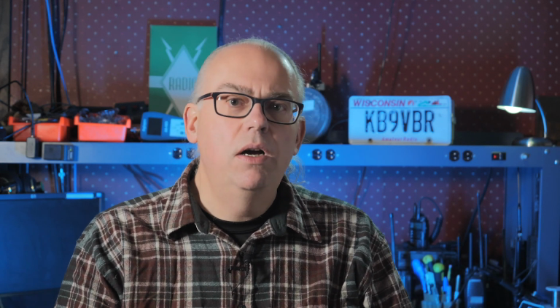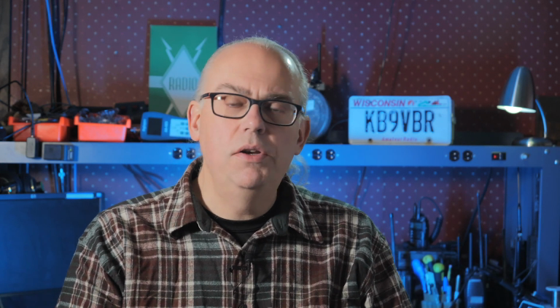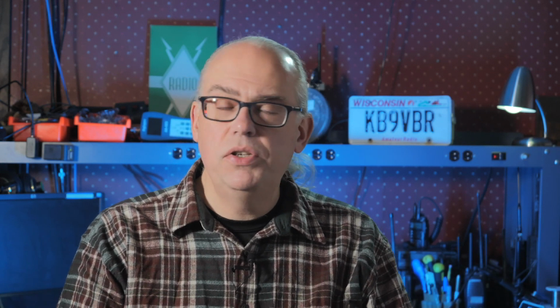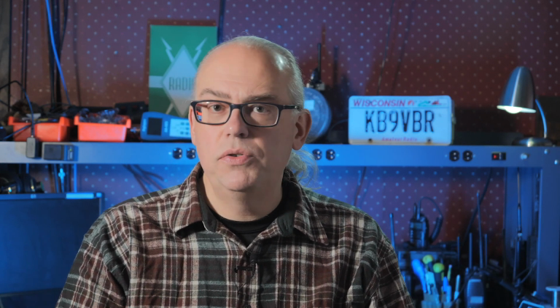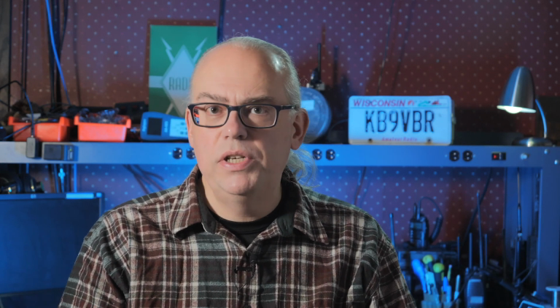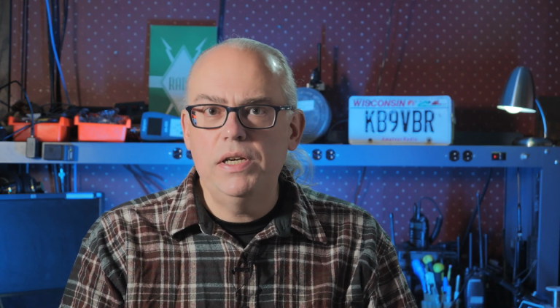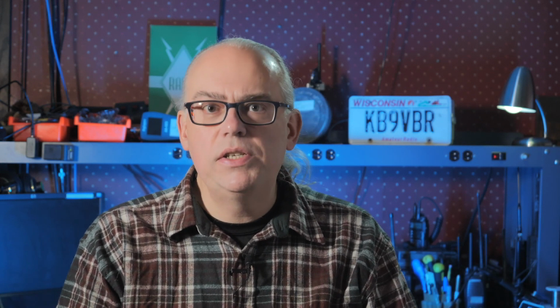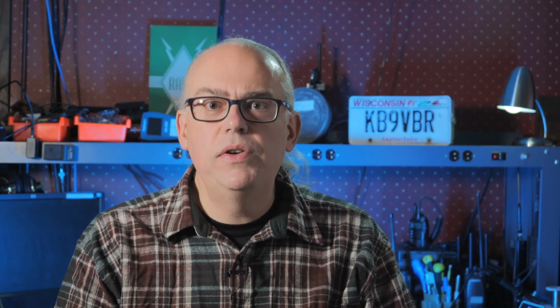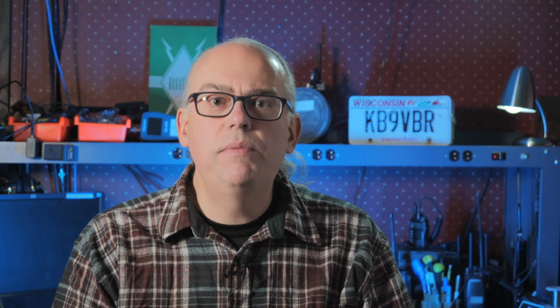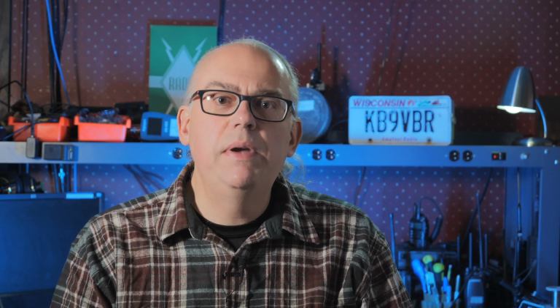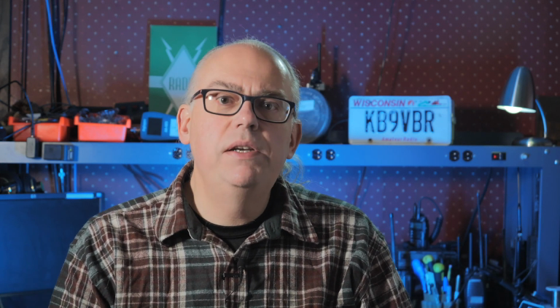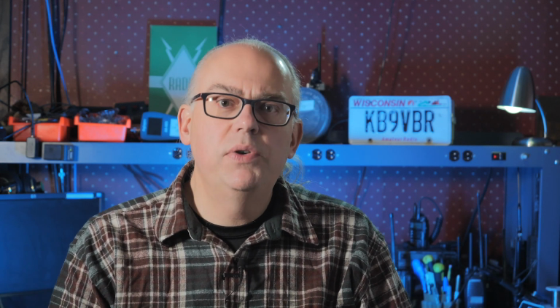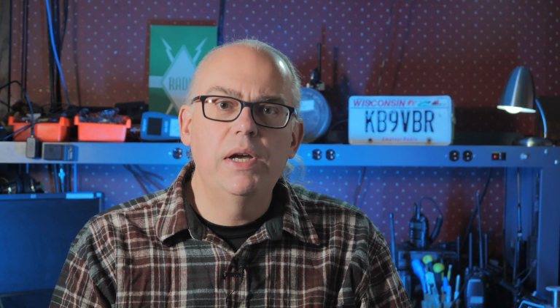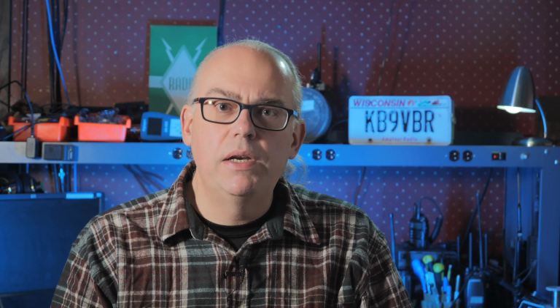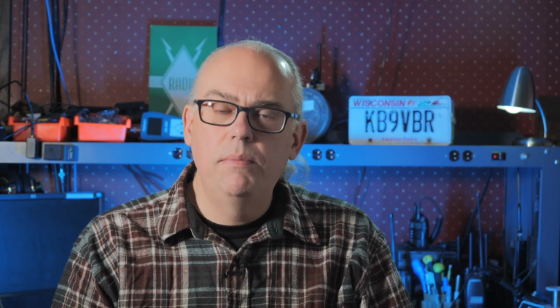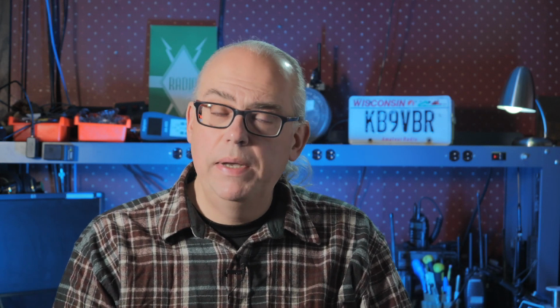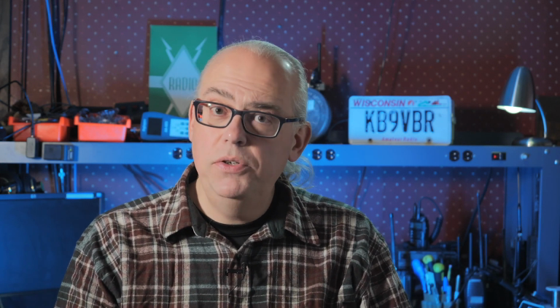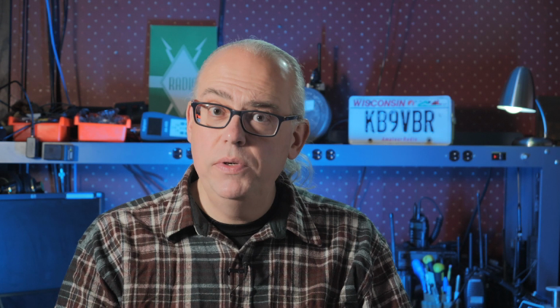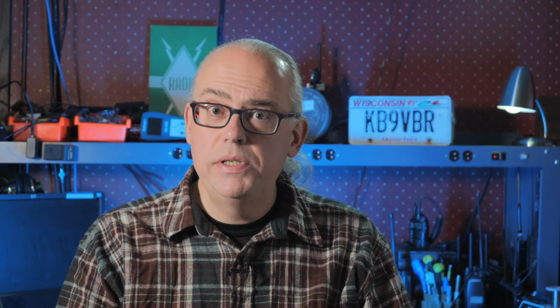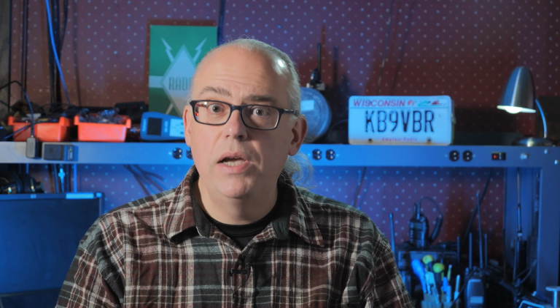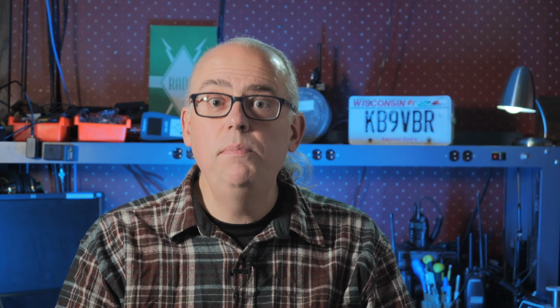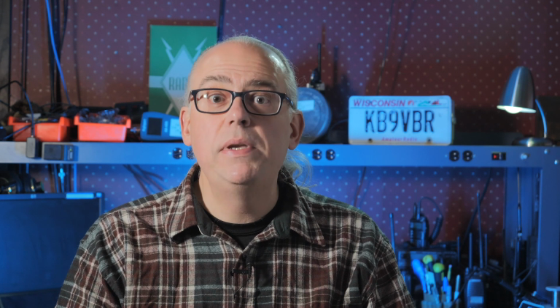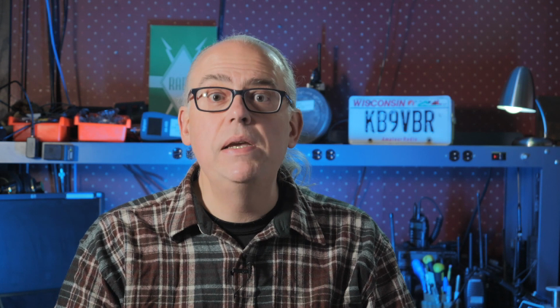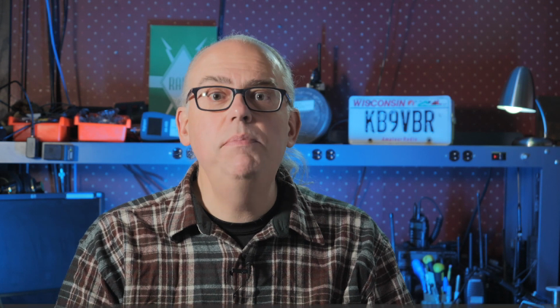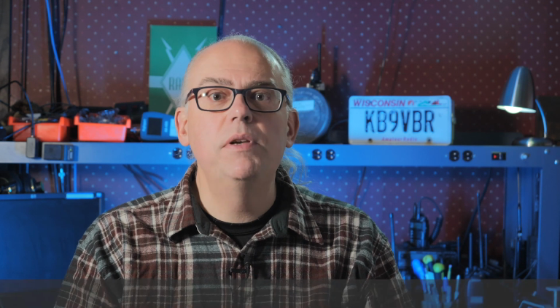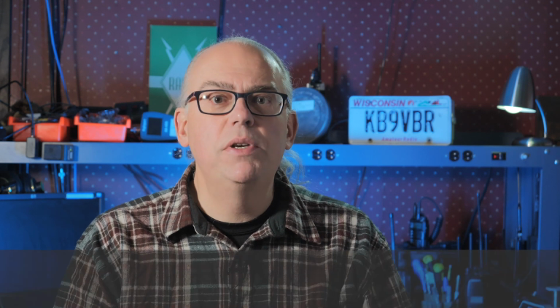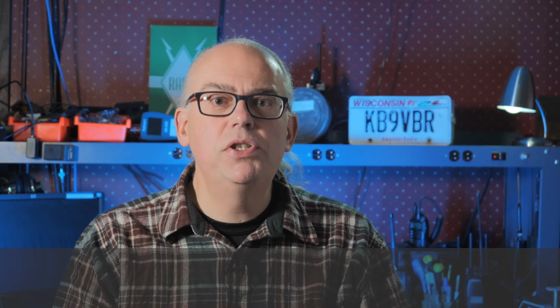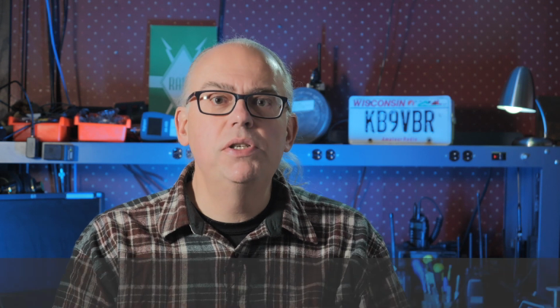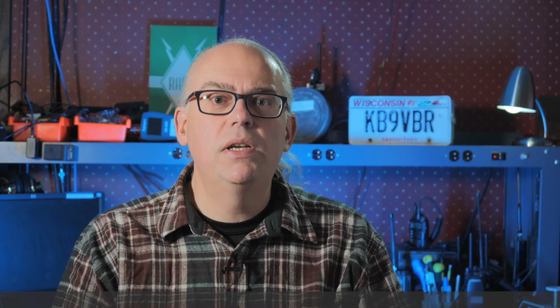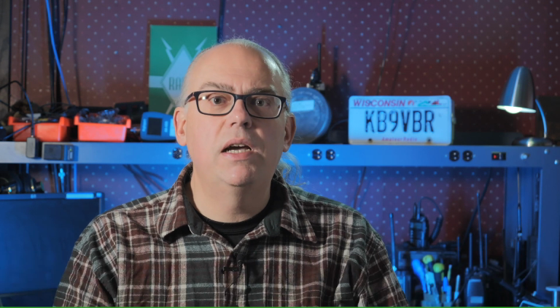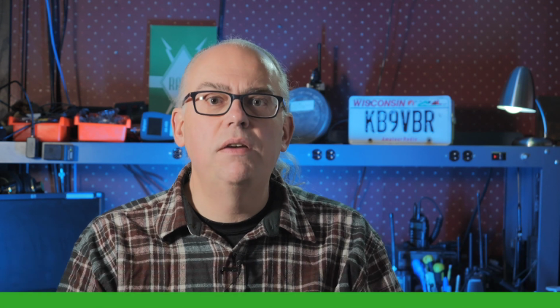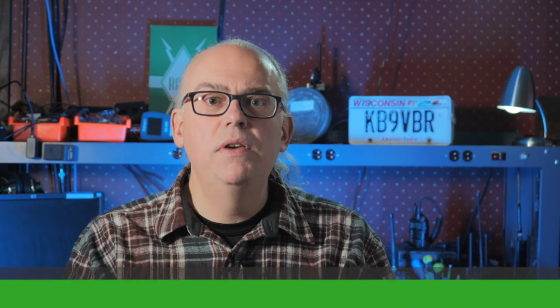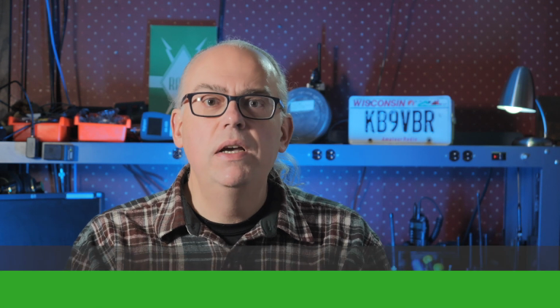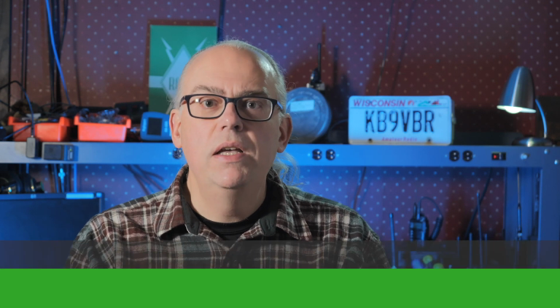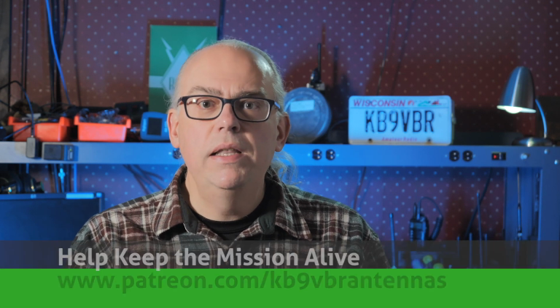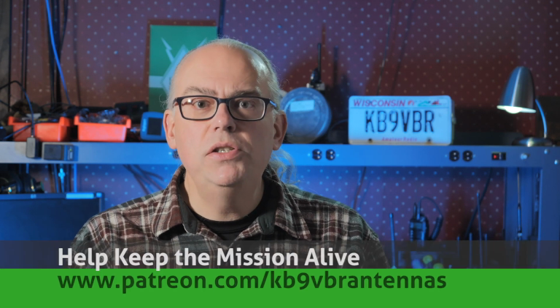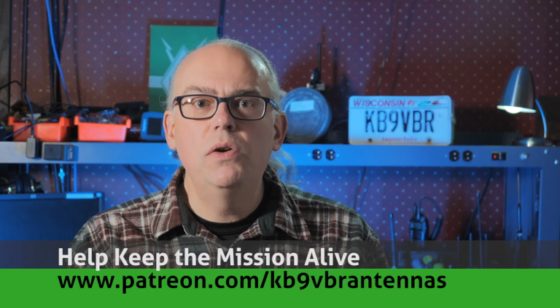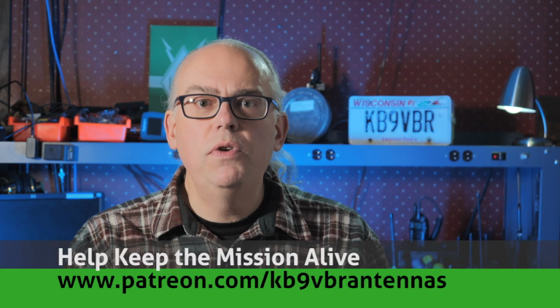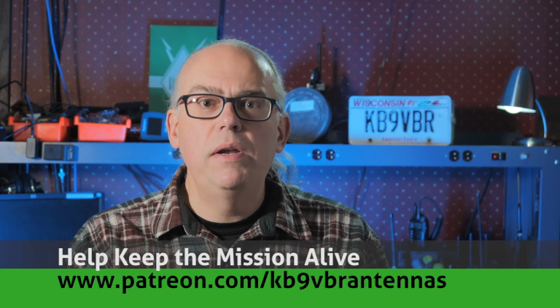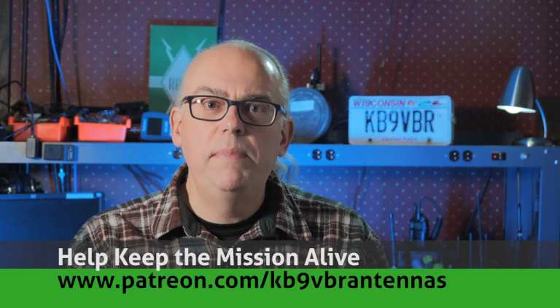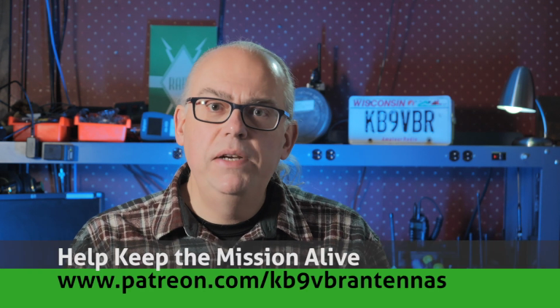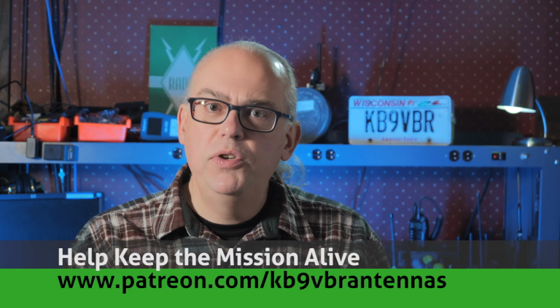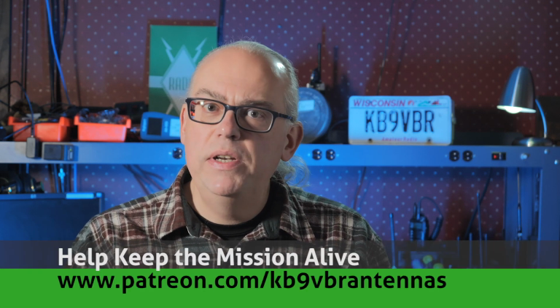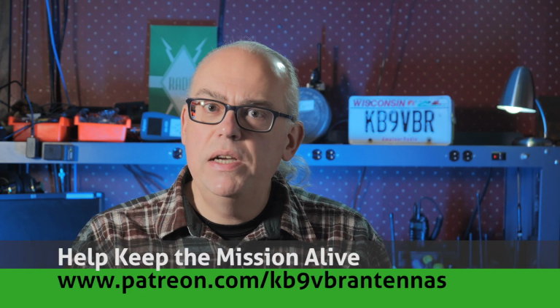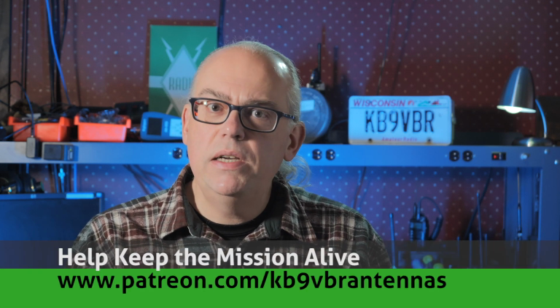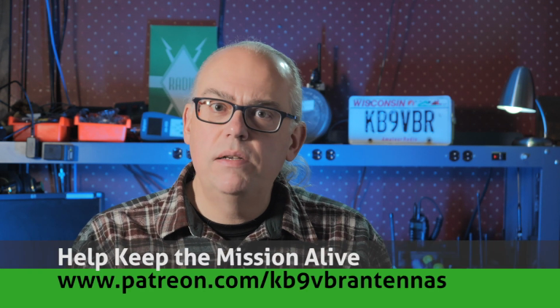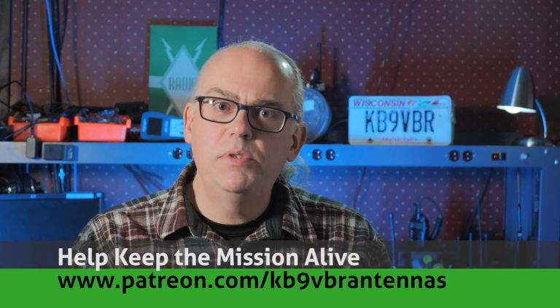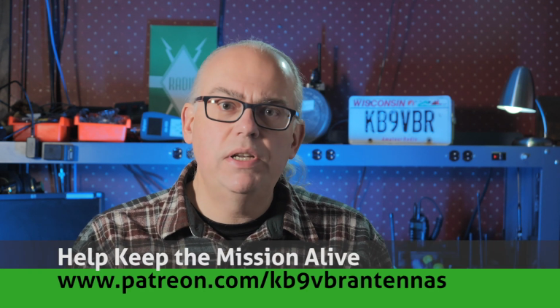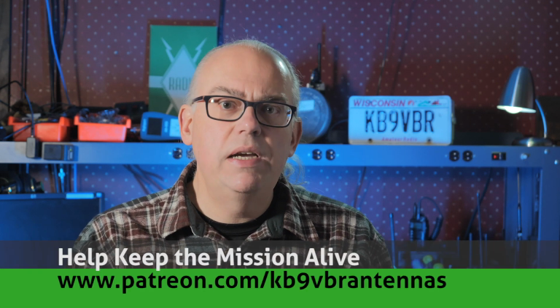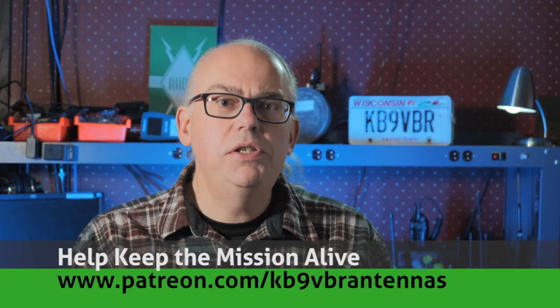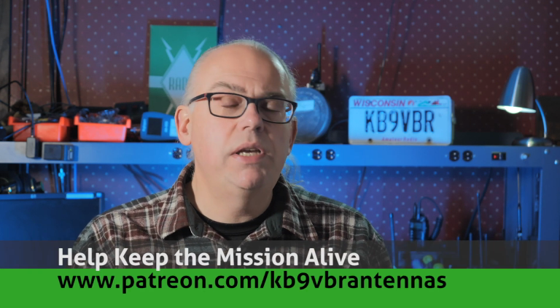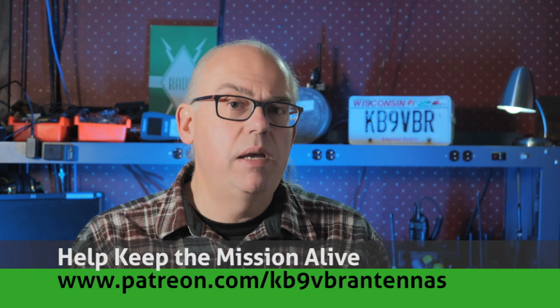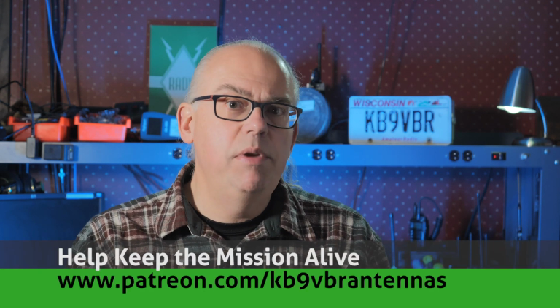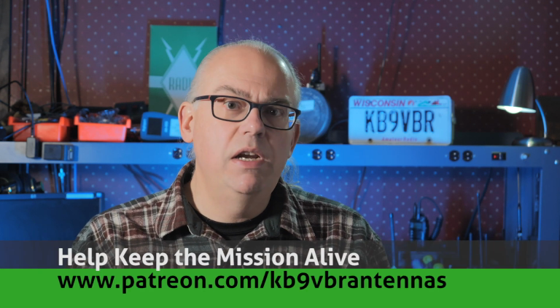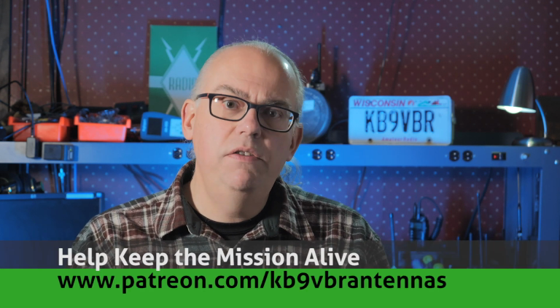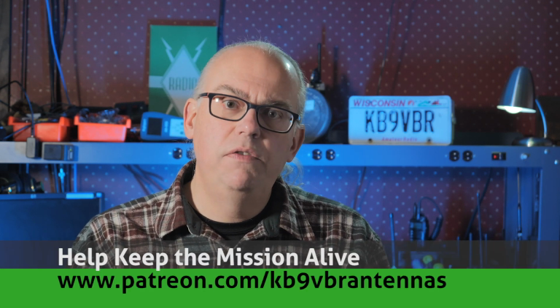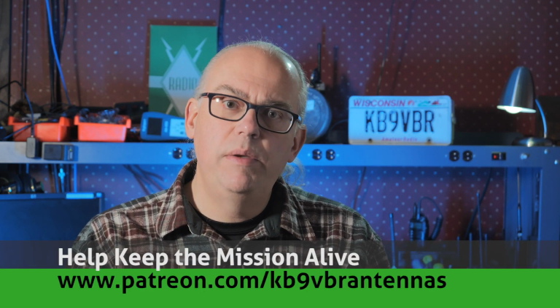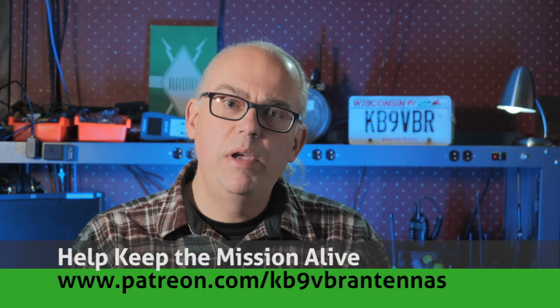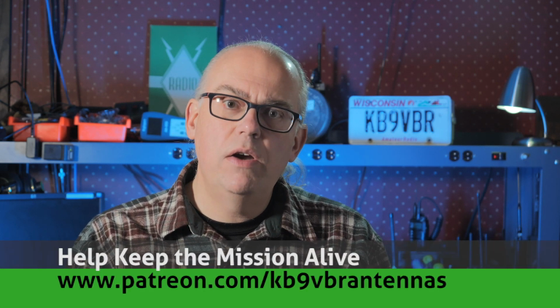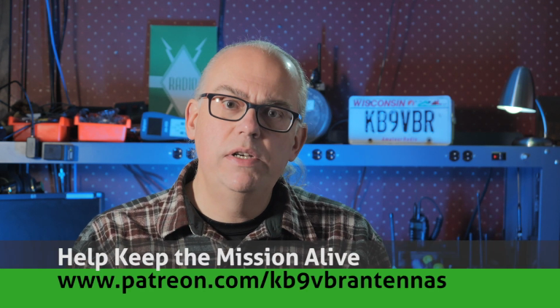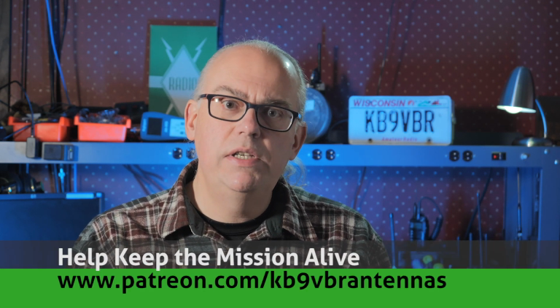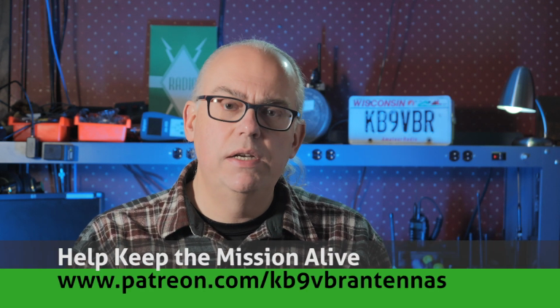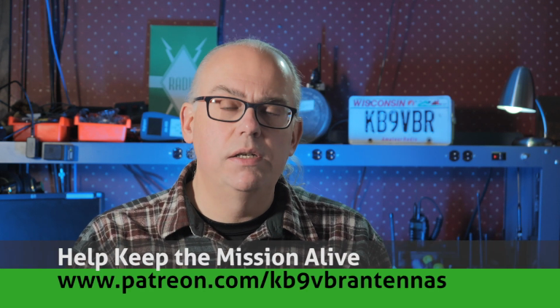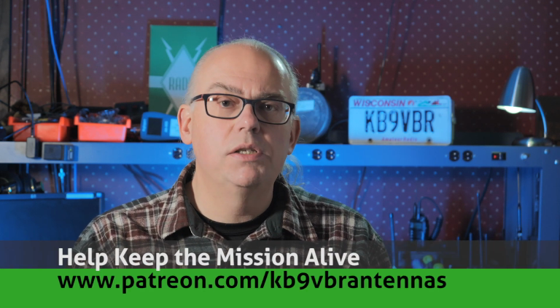Also, check us out on Patreon. Patrons help keep the mission alive. That's over at patreon.com/KB9VBR antennas.